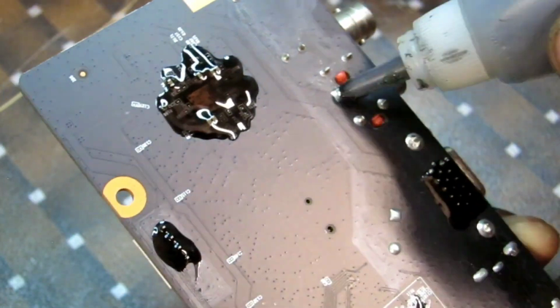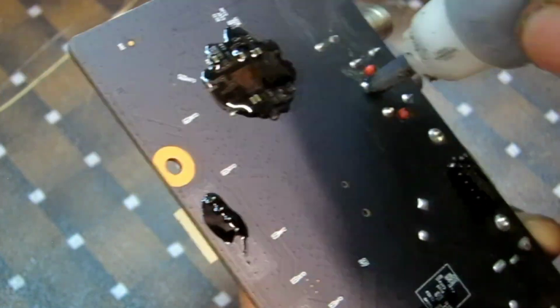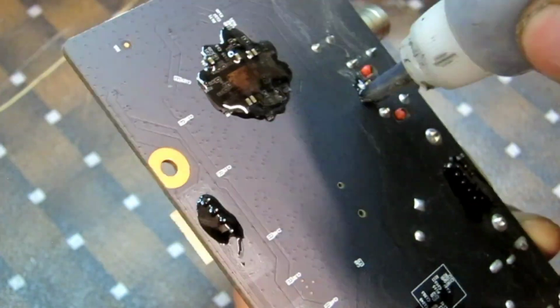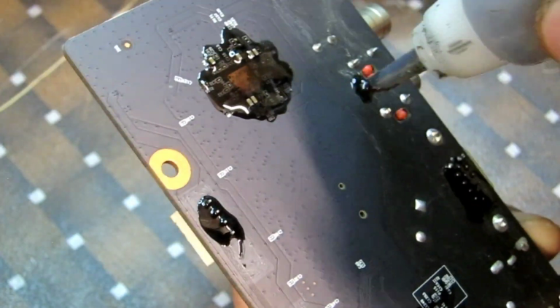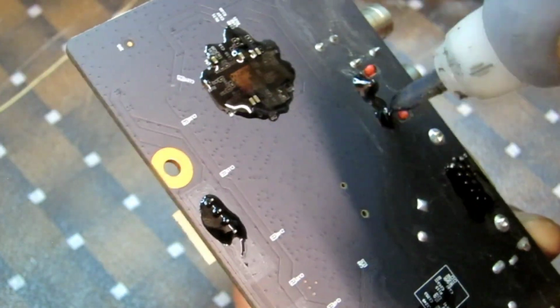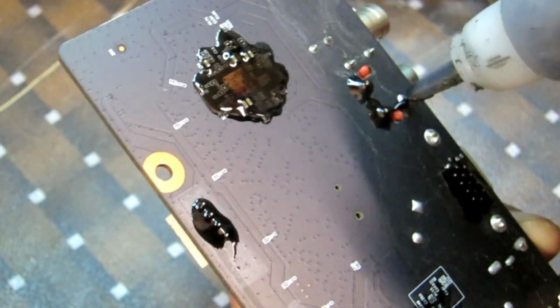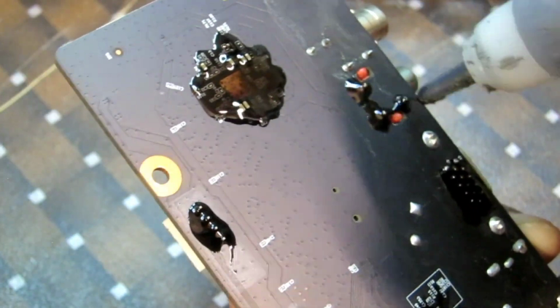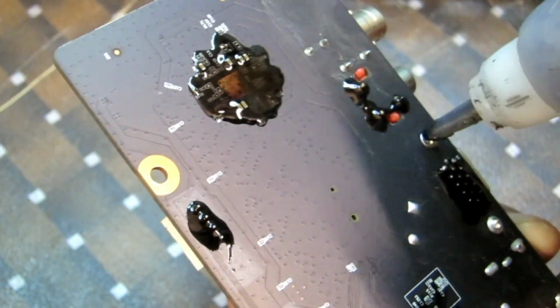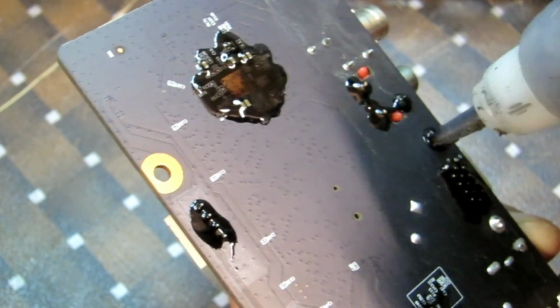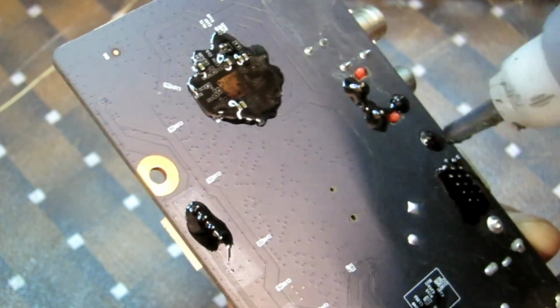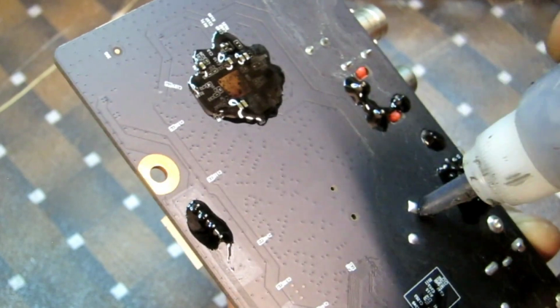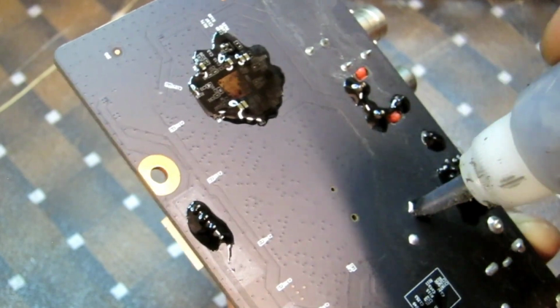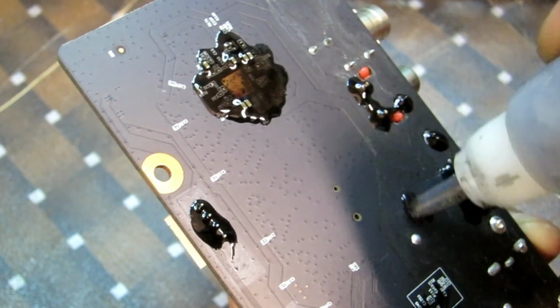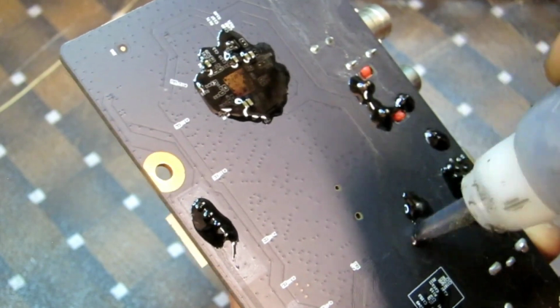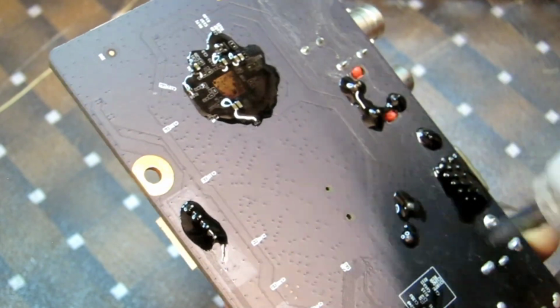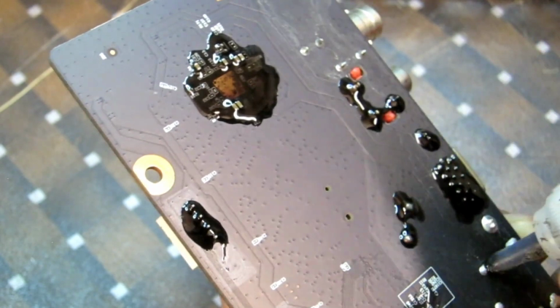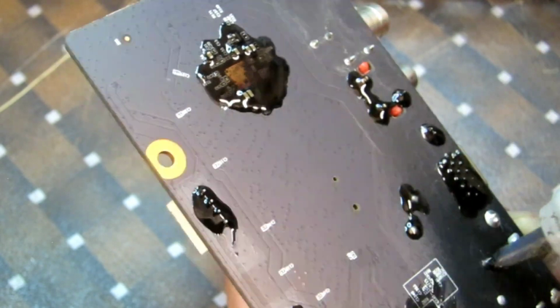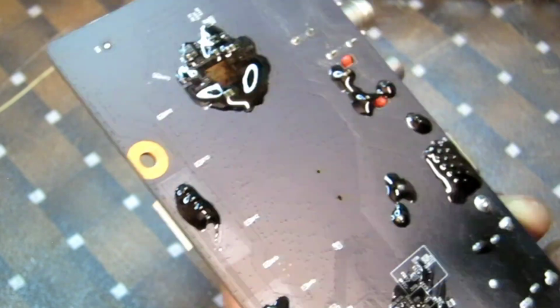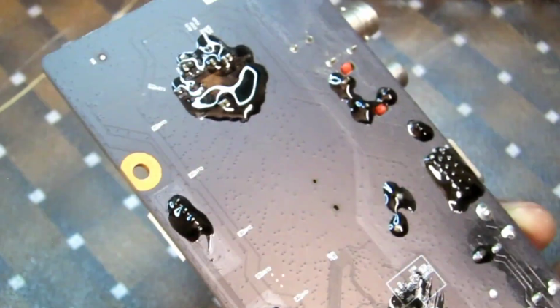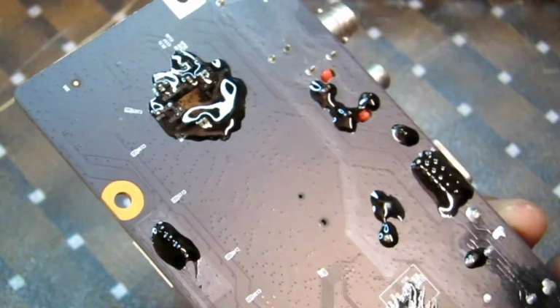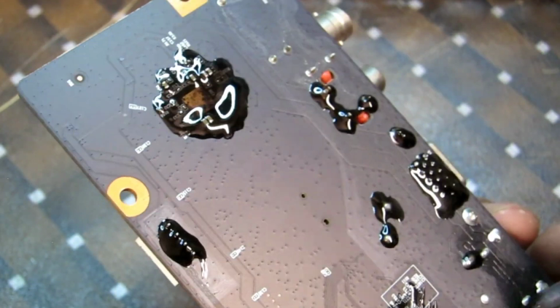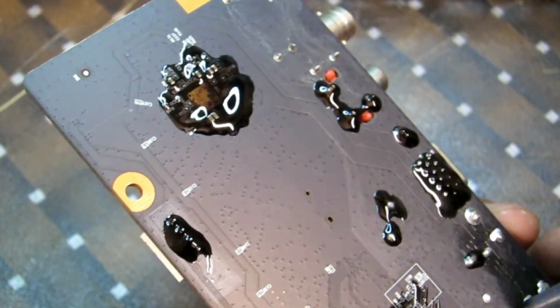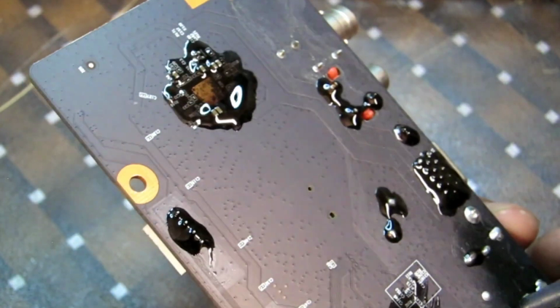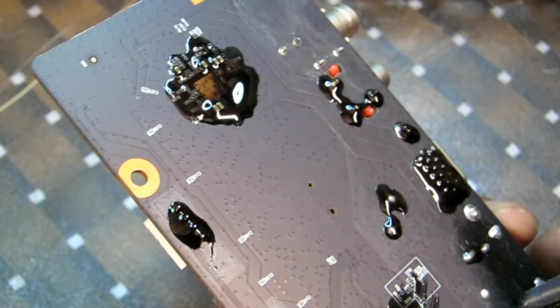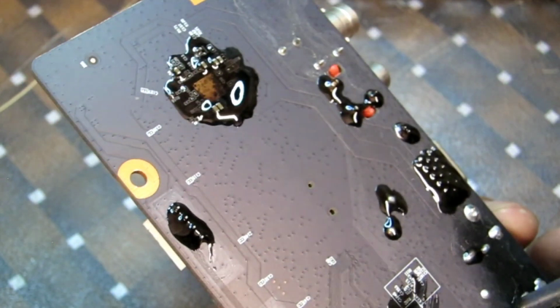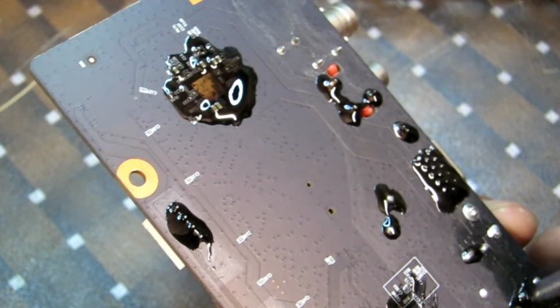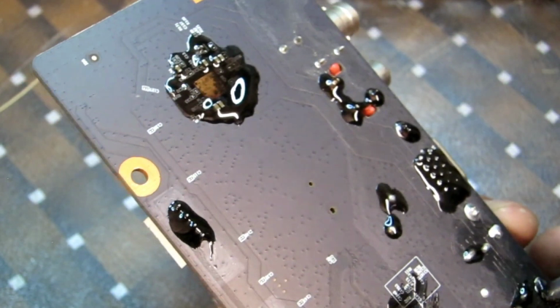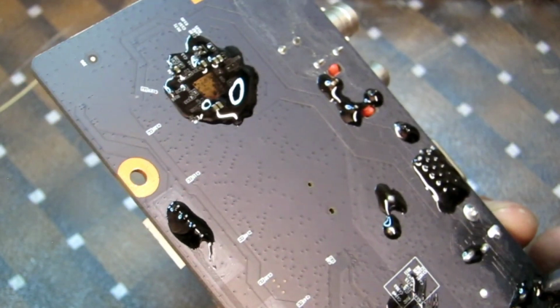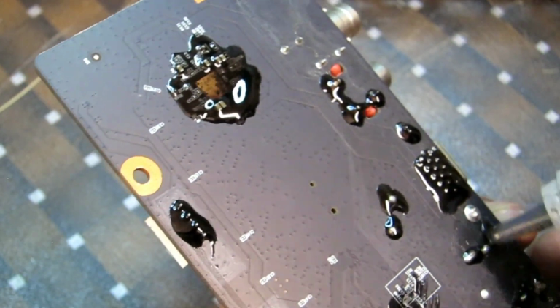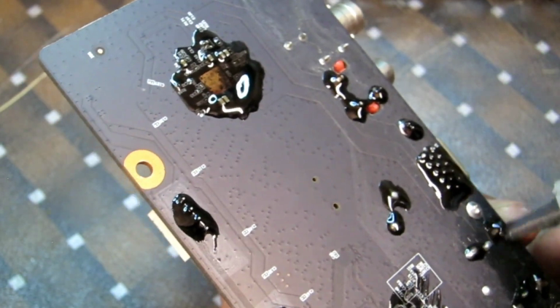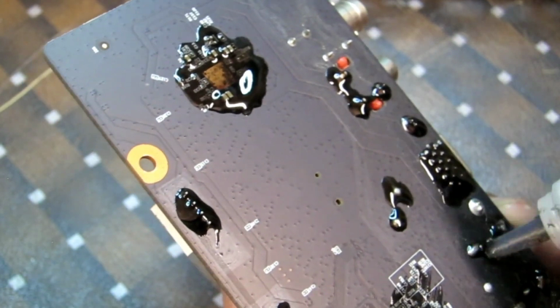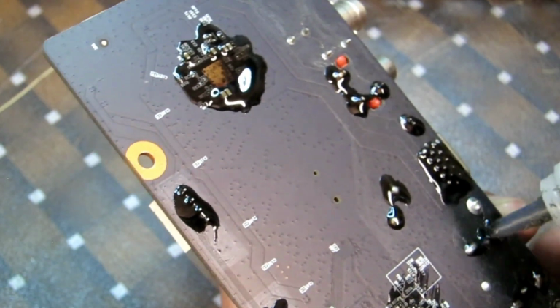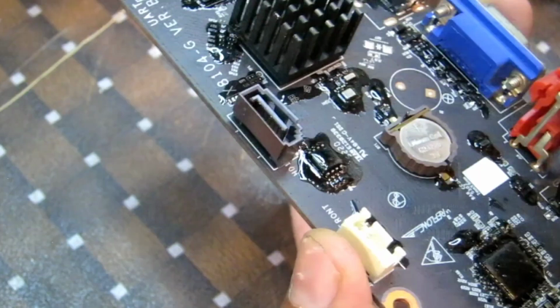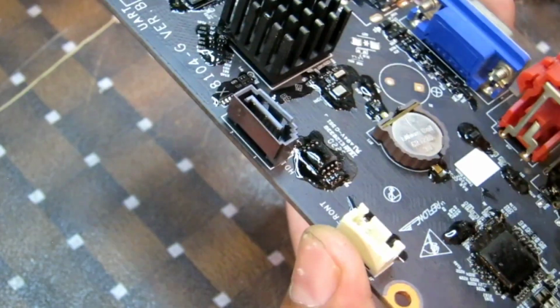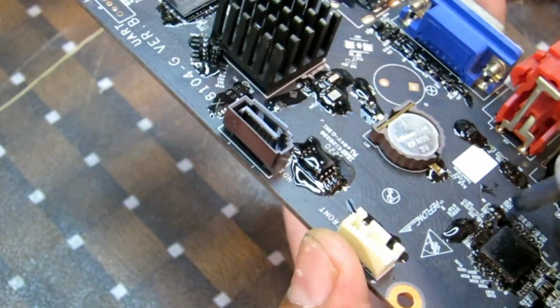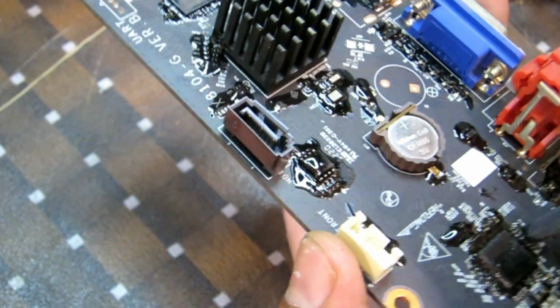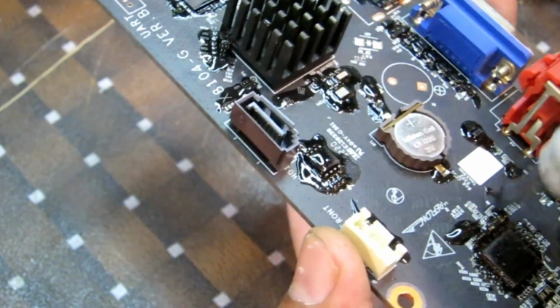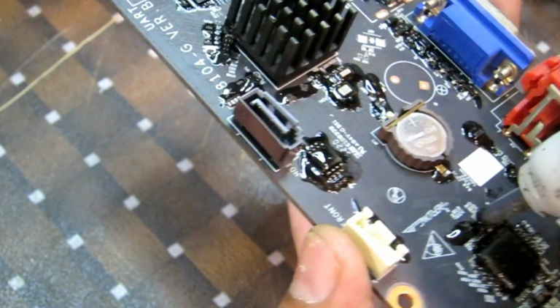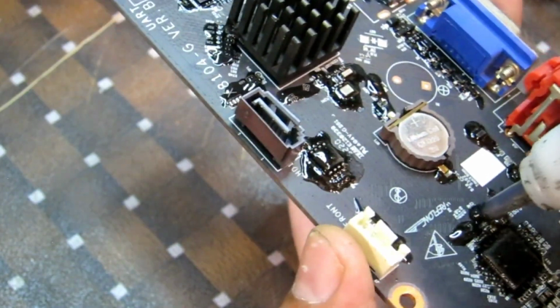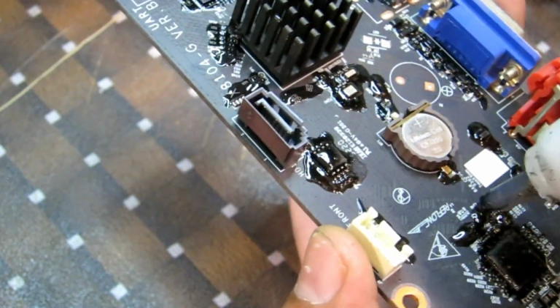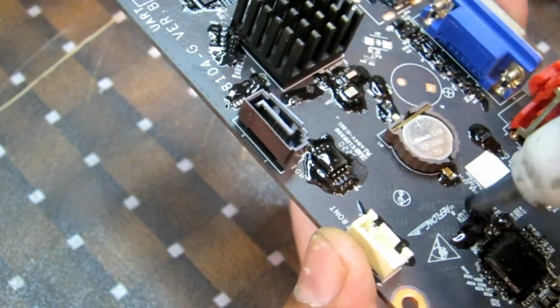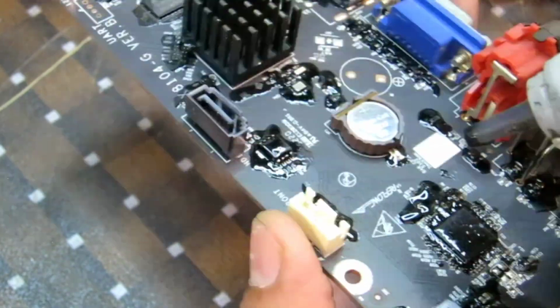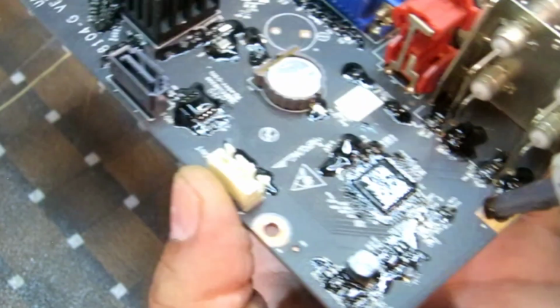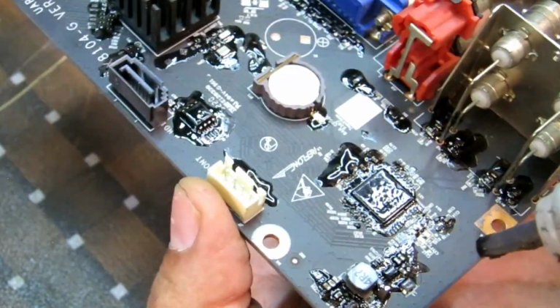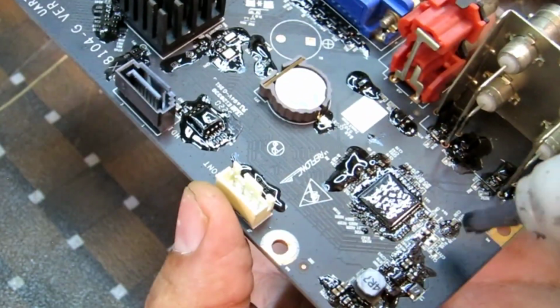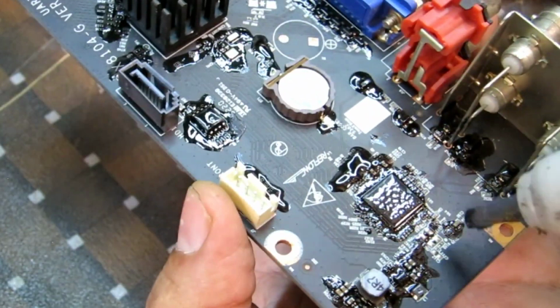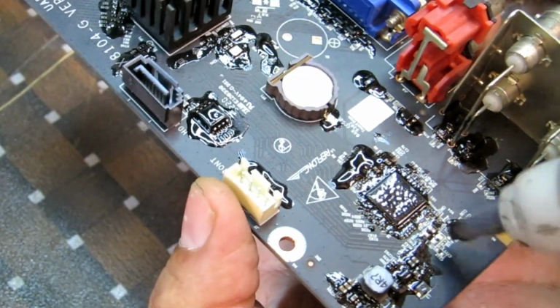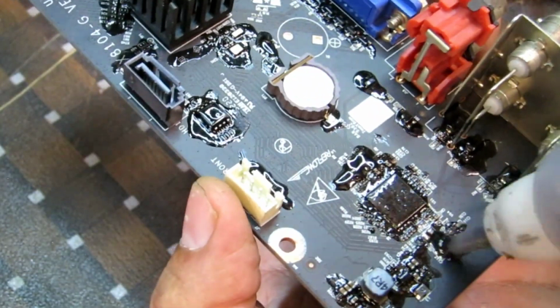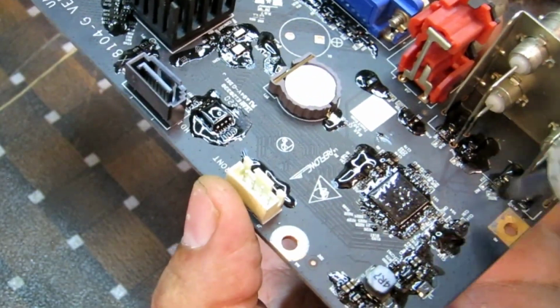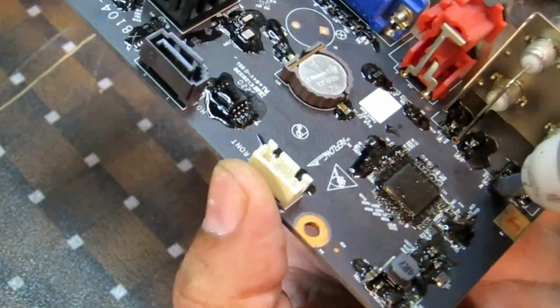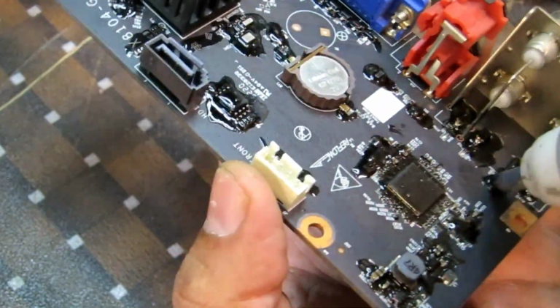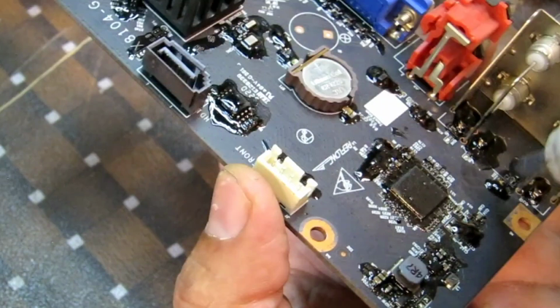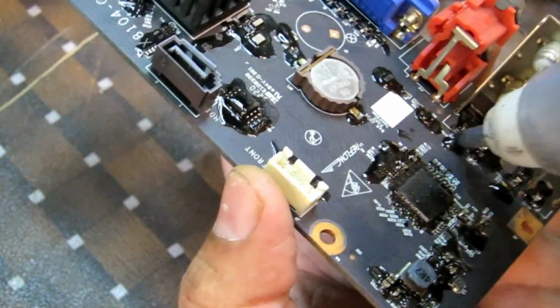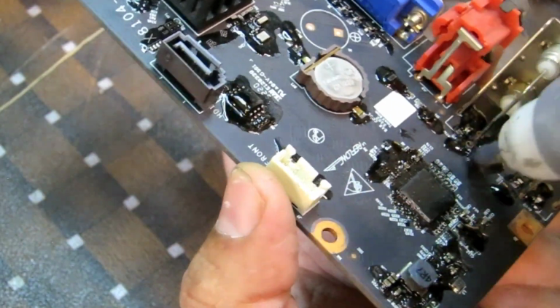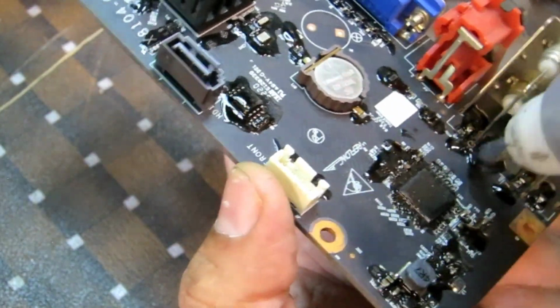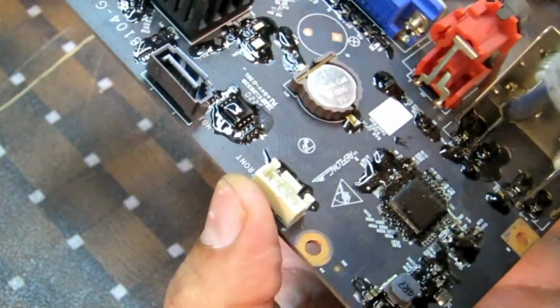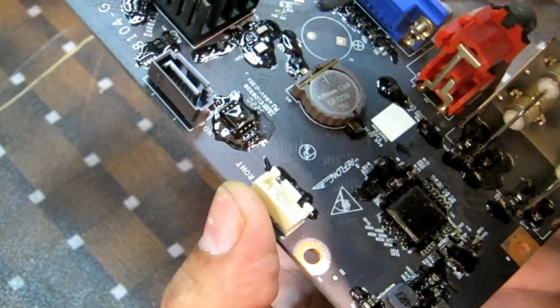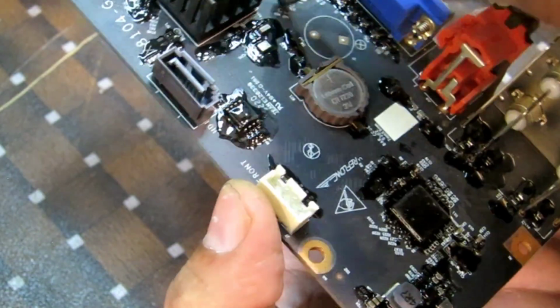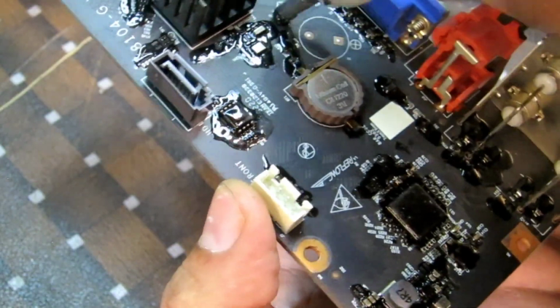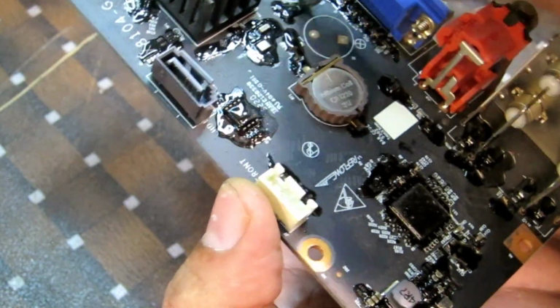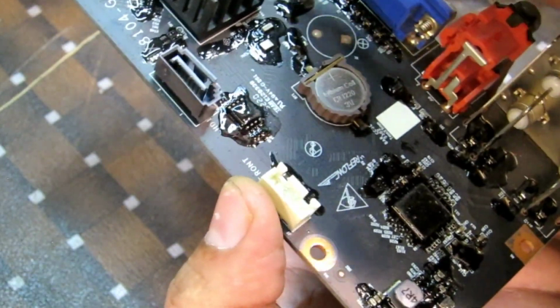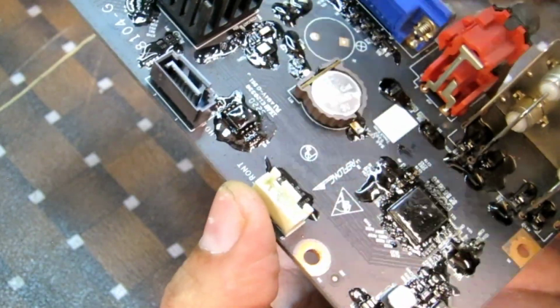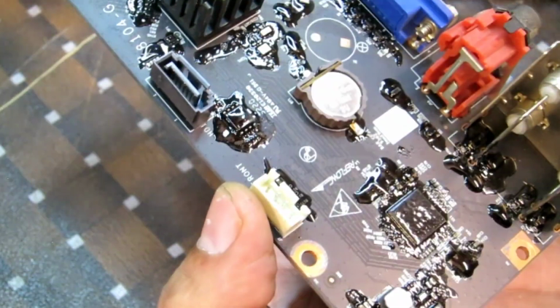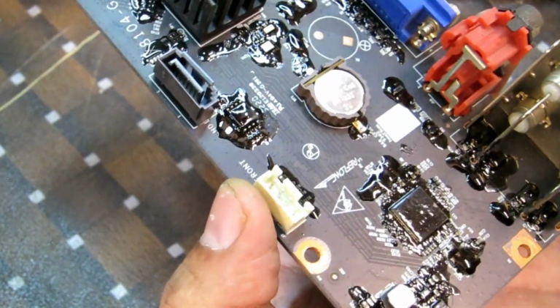Plus, it's easily removable if you ever need to access the software card again. And there you have it — your mini fan is now protected with a simple and effective black gum shield. It's such a quick and easy hack to keep your fan running smoothly.